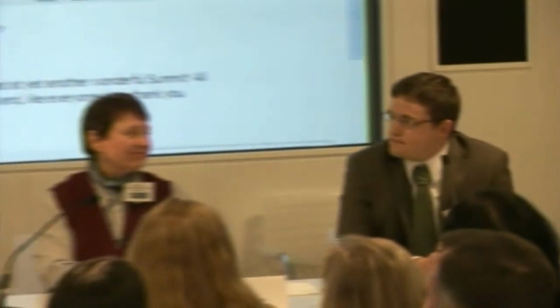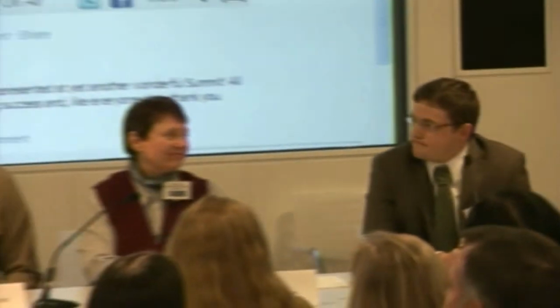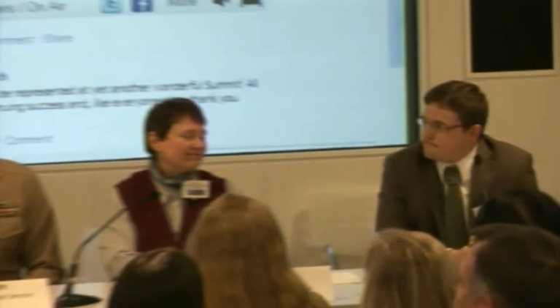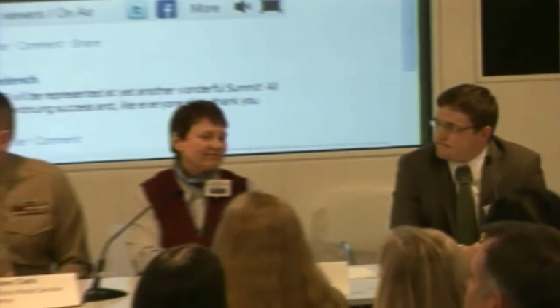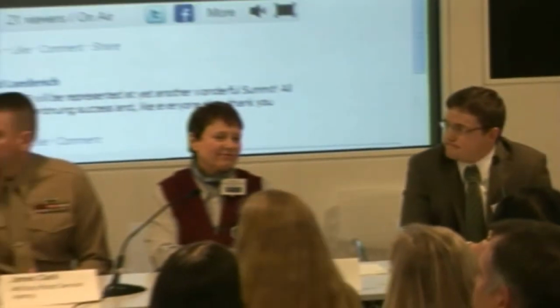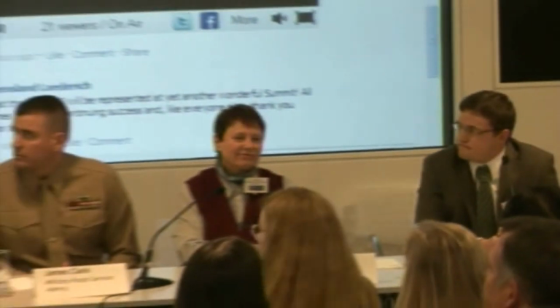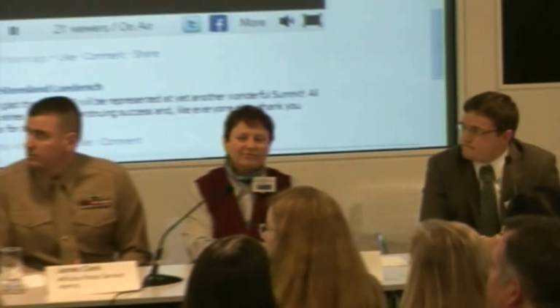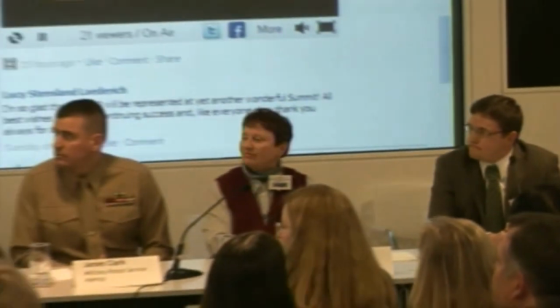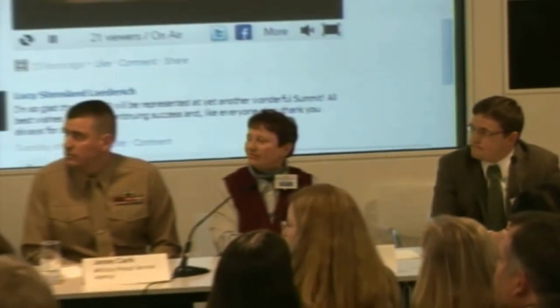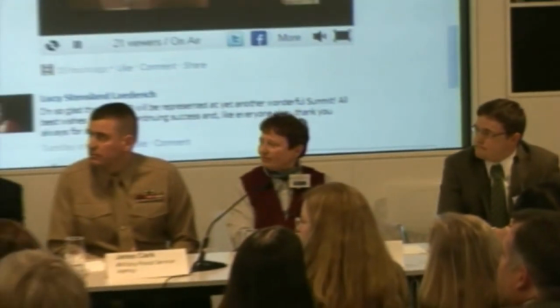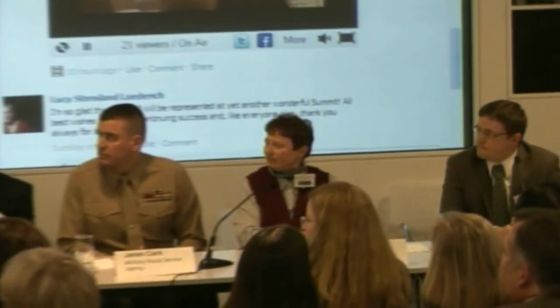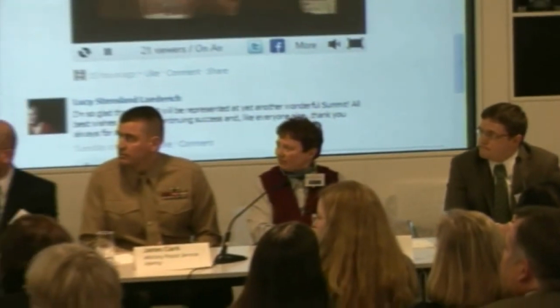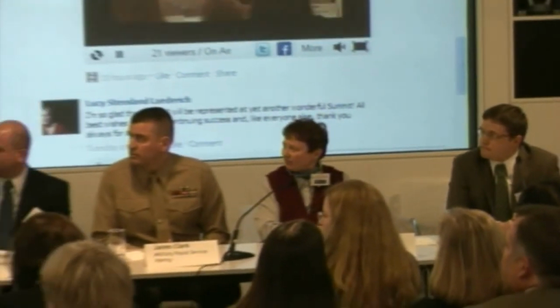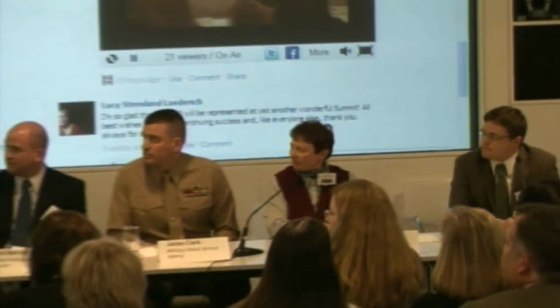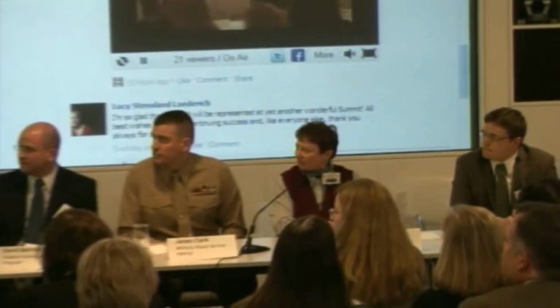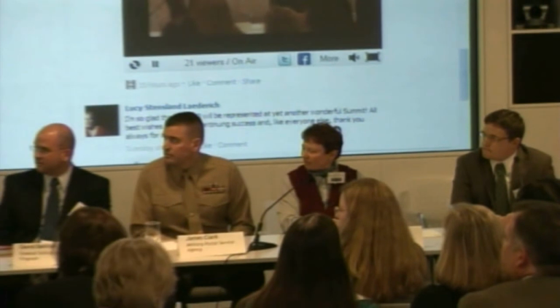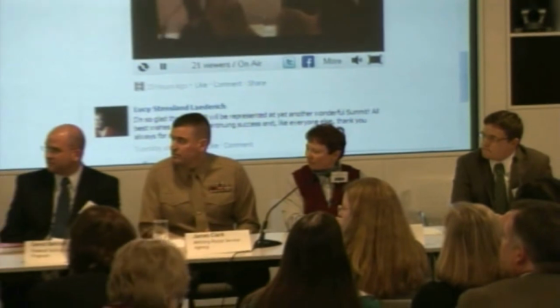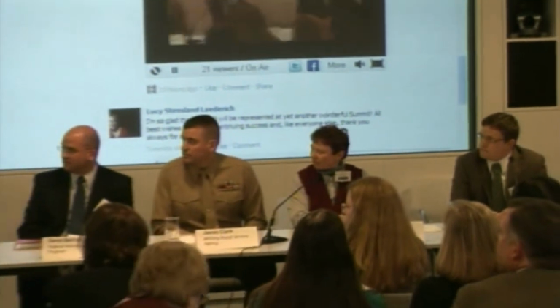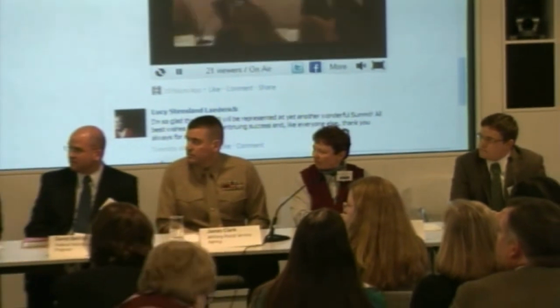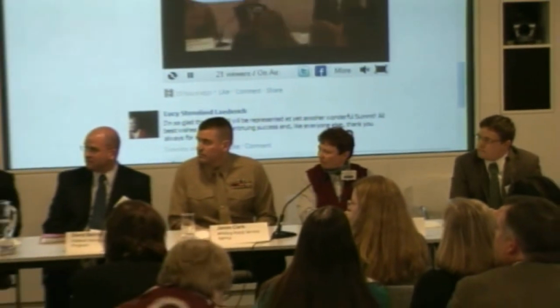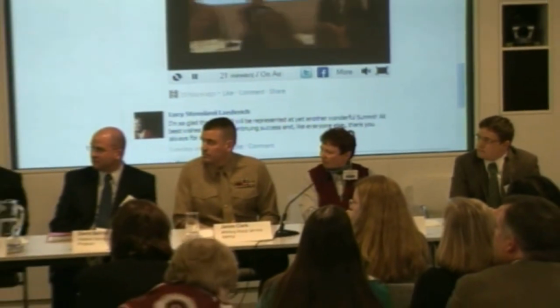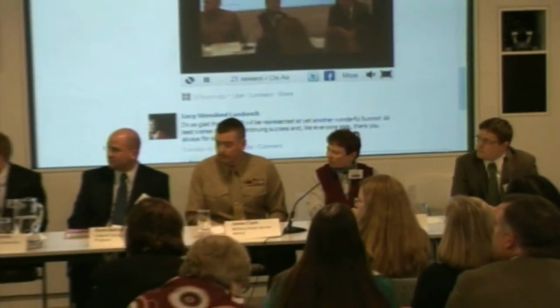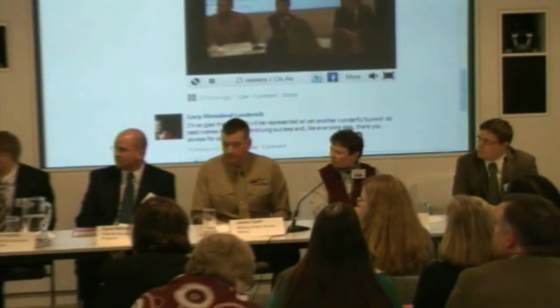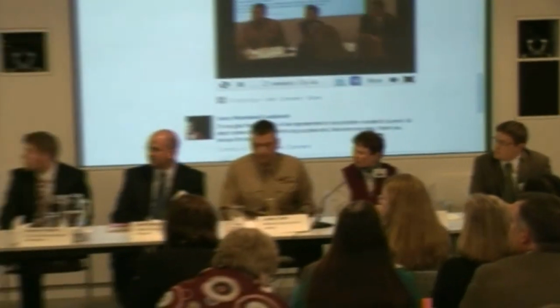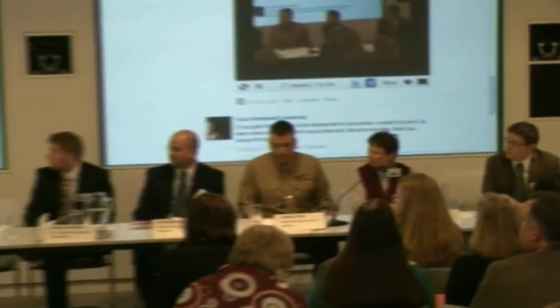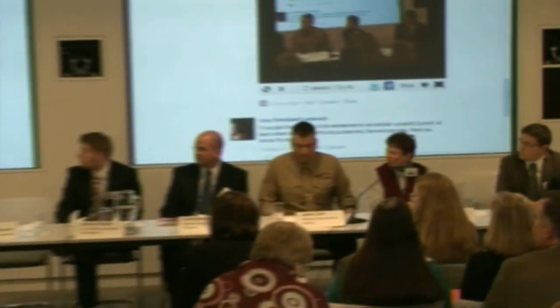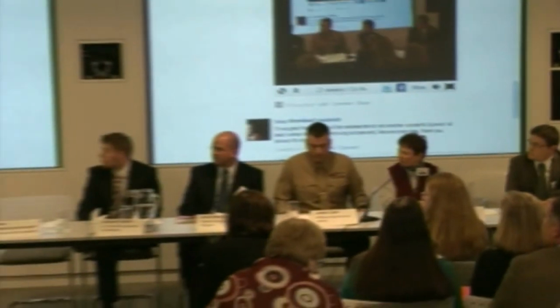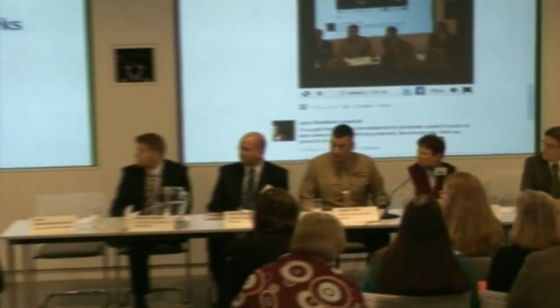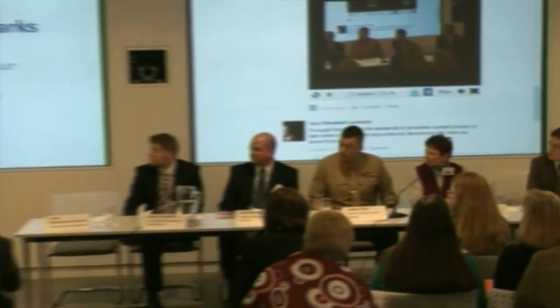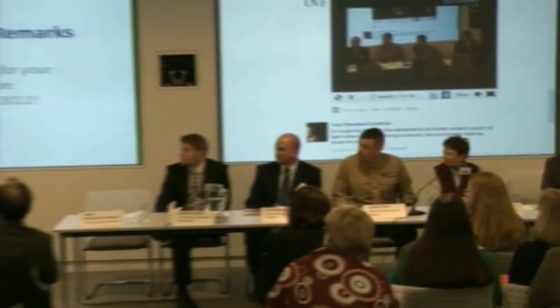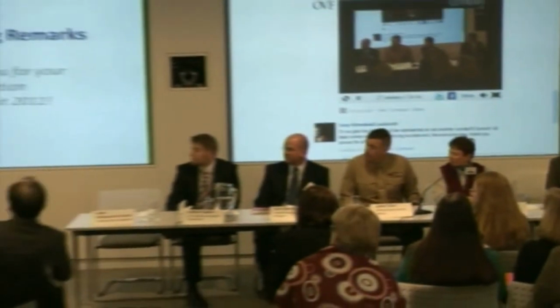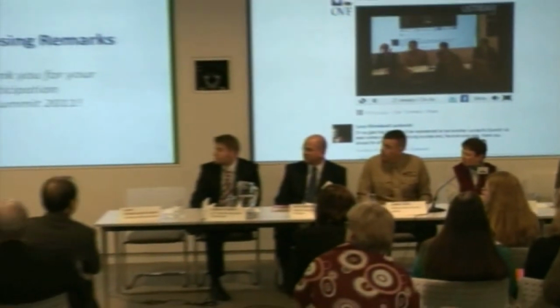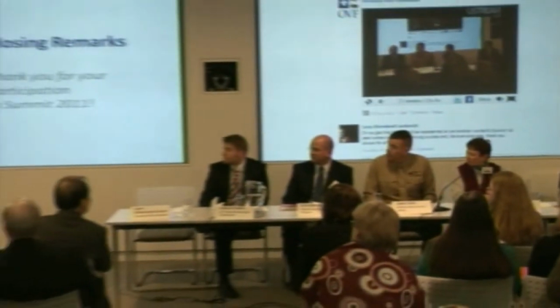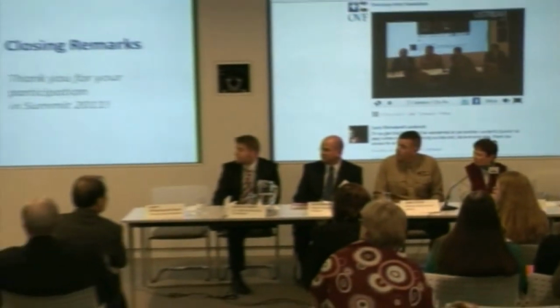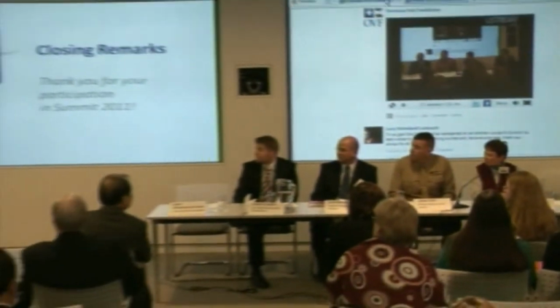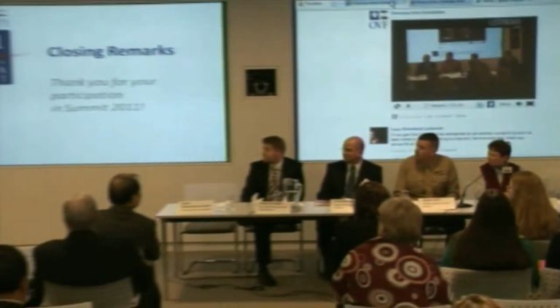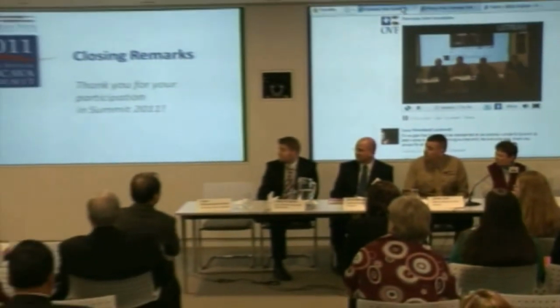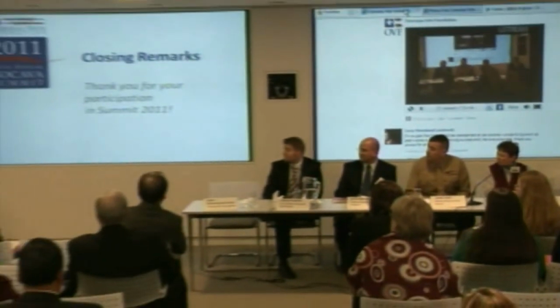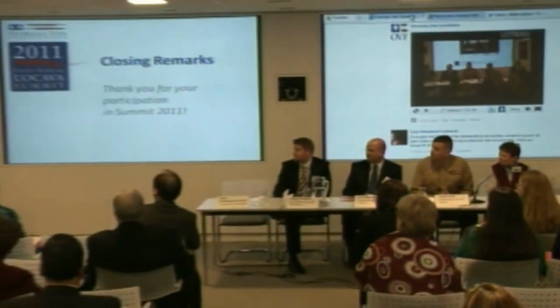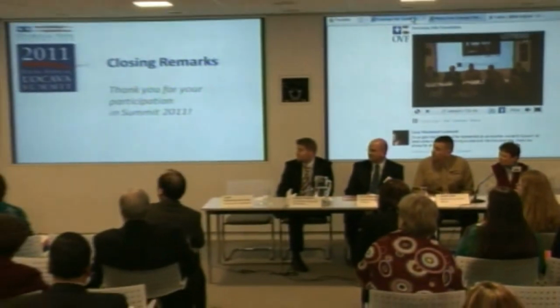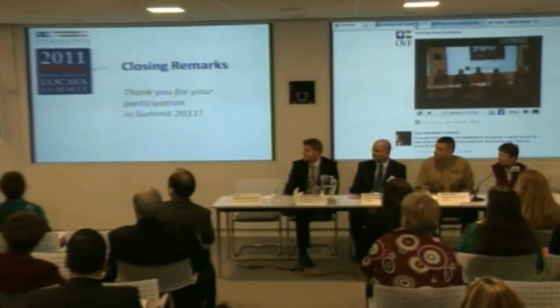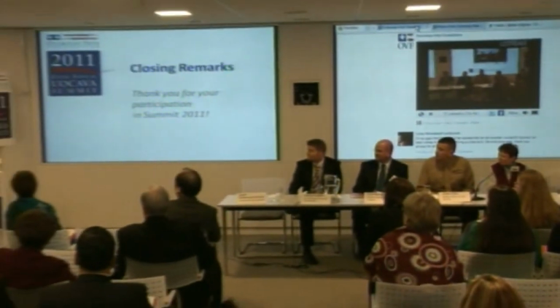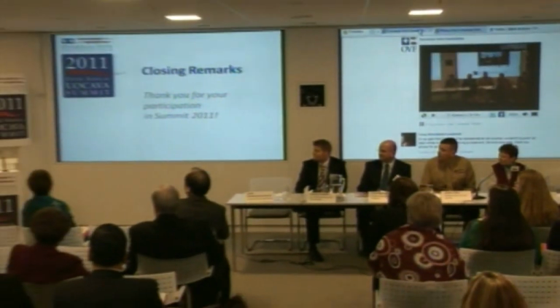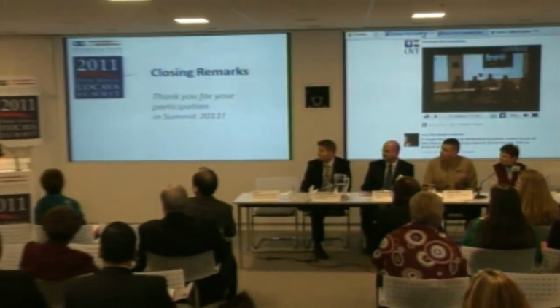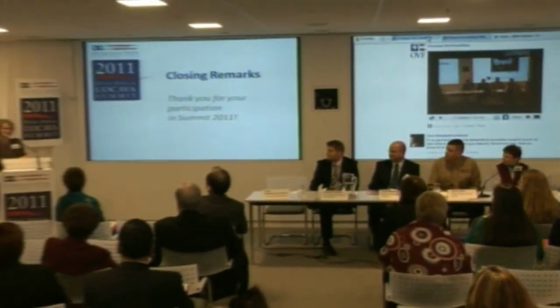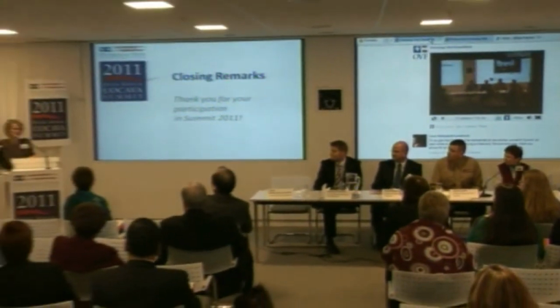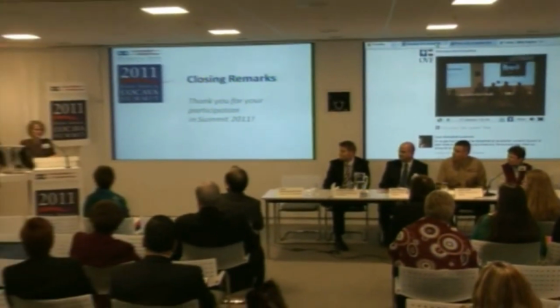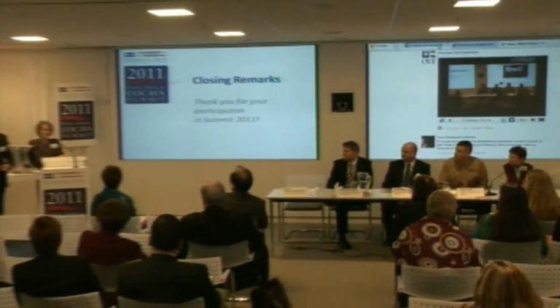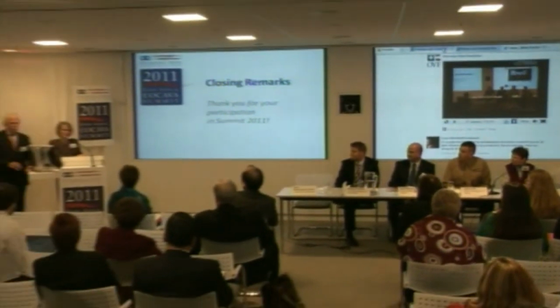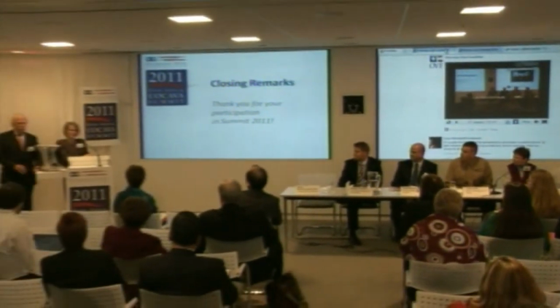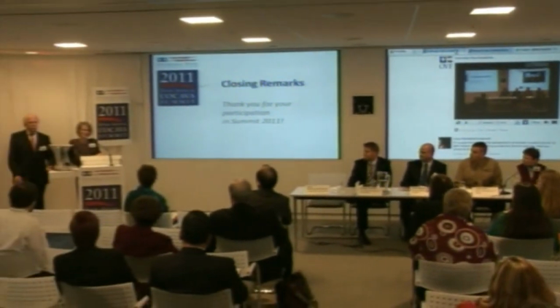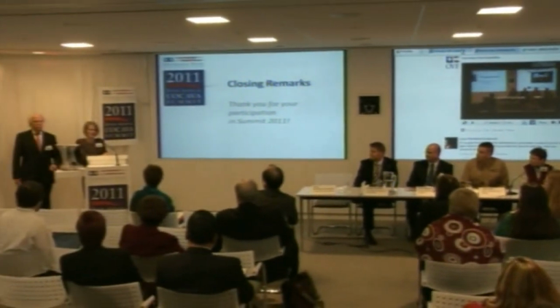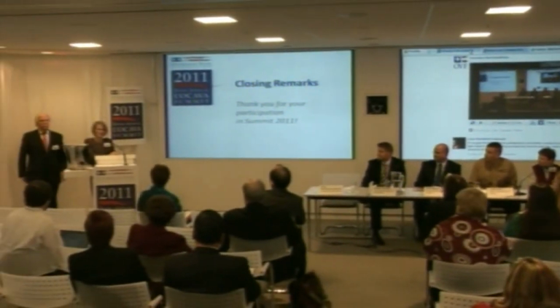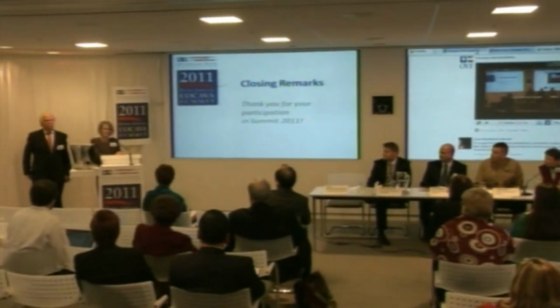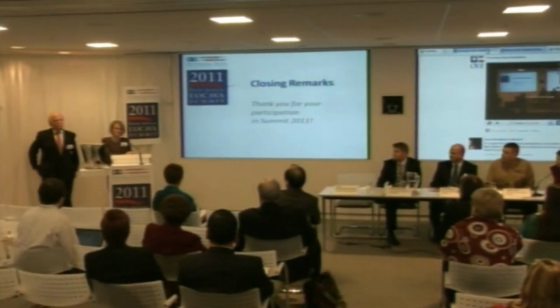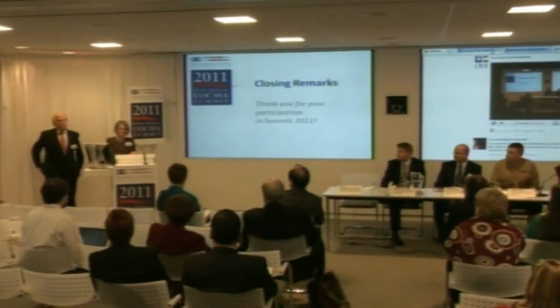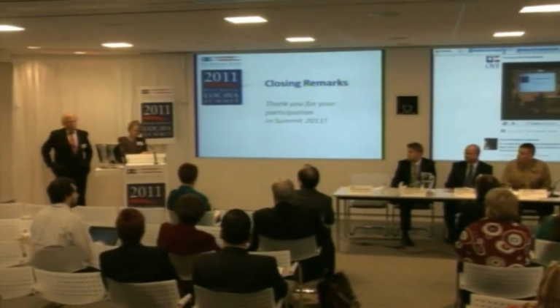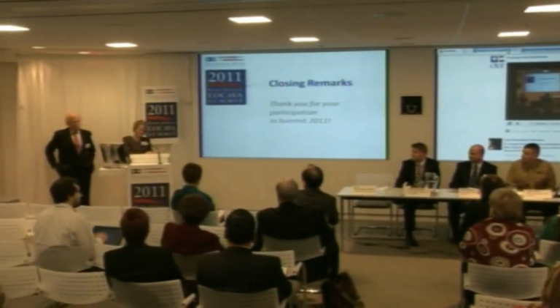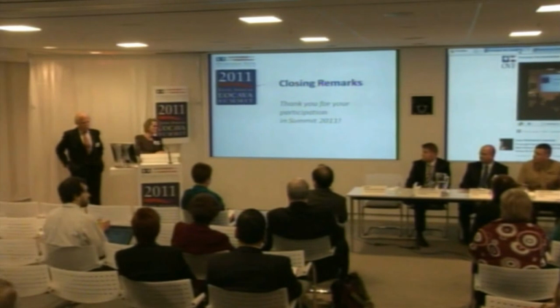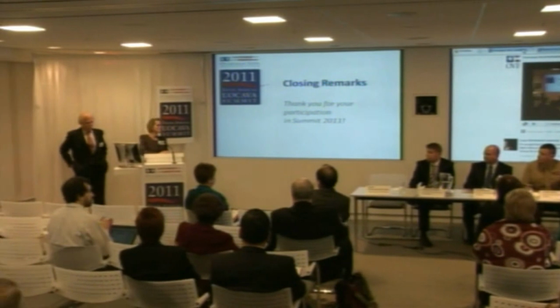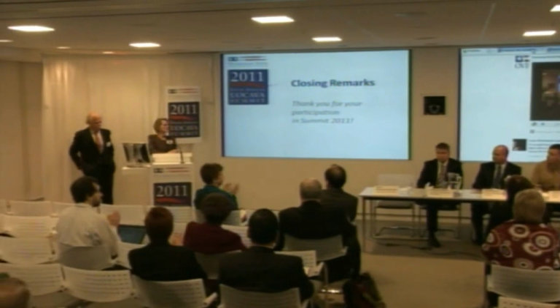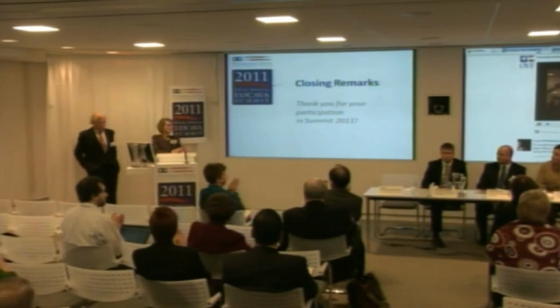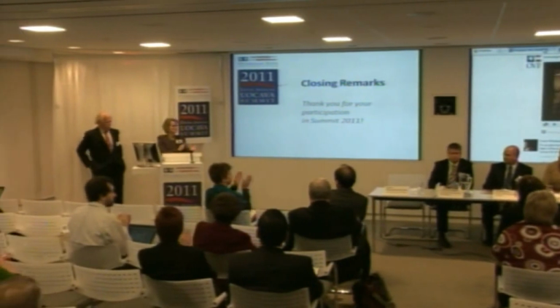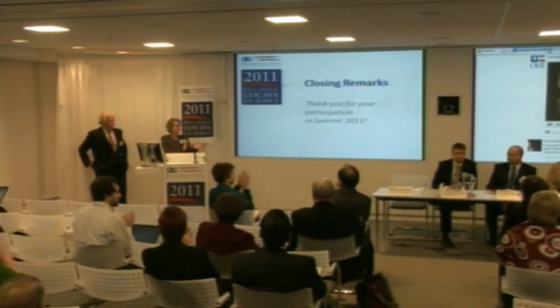Thank you all. We're just going to have a few closing comments.